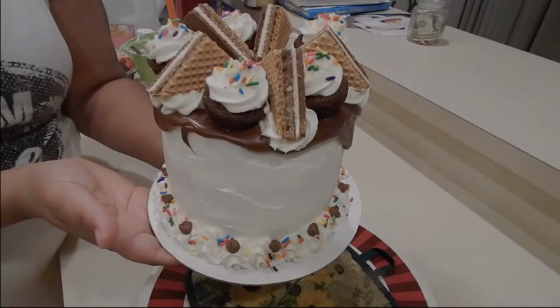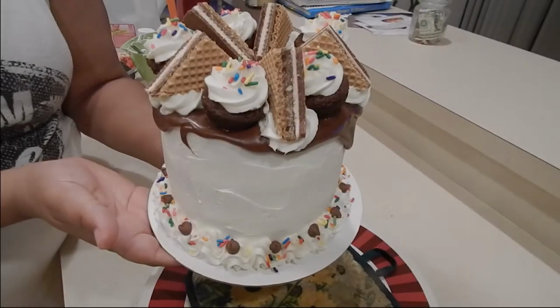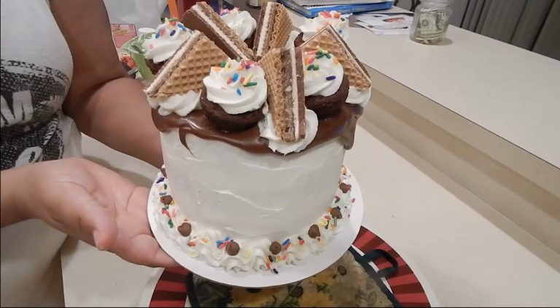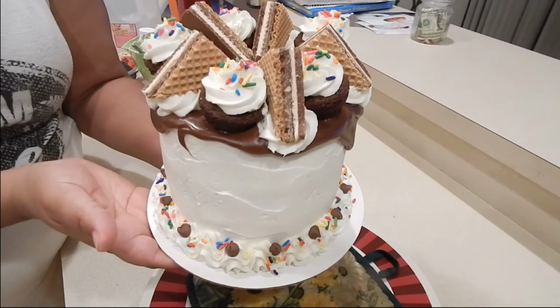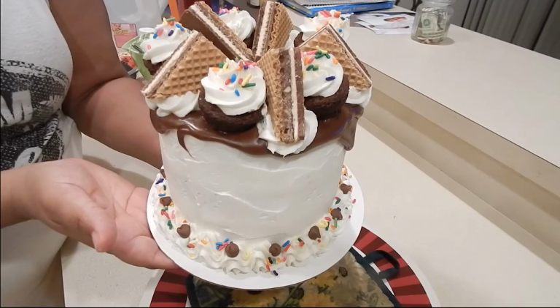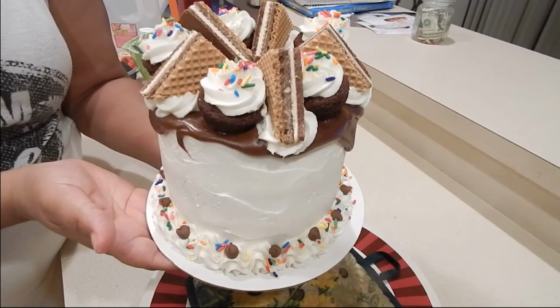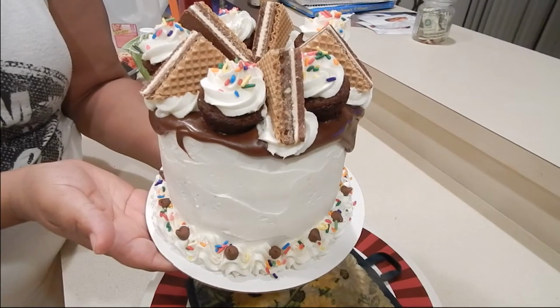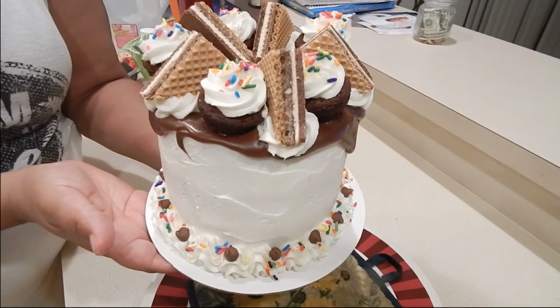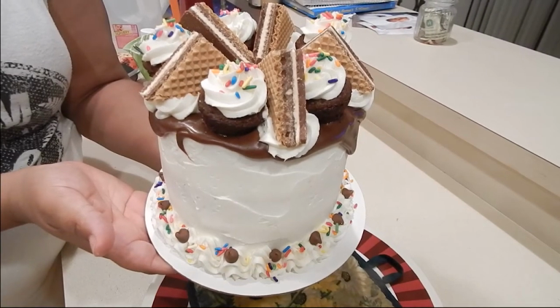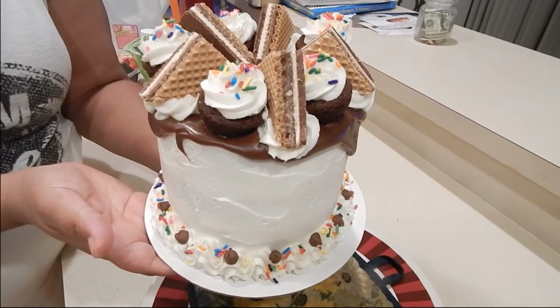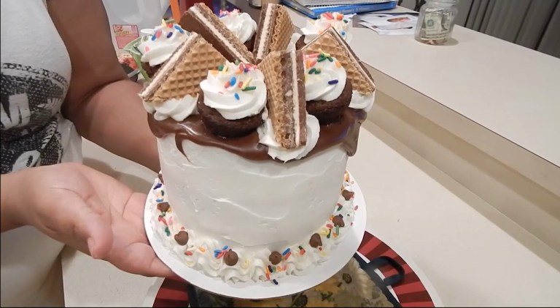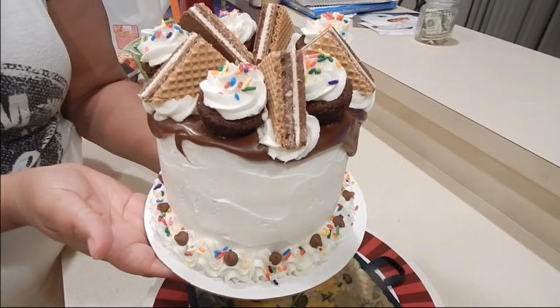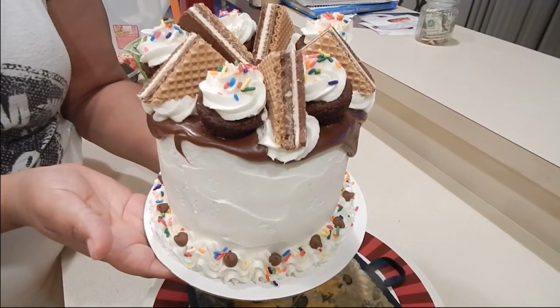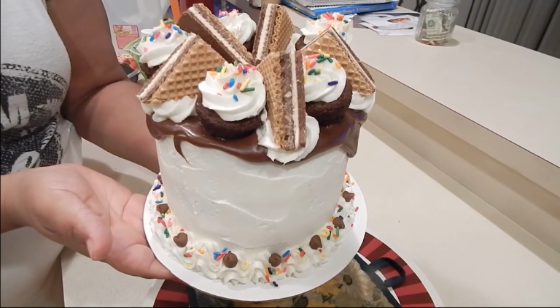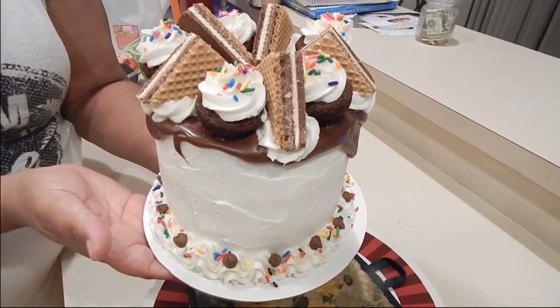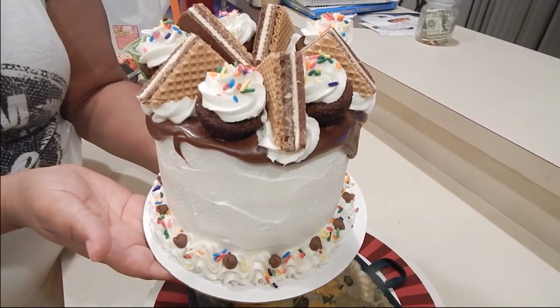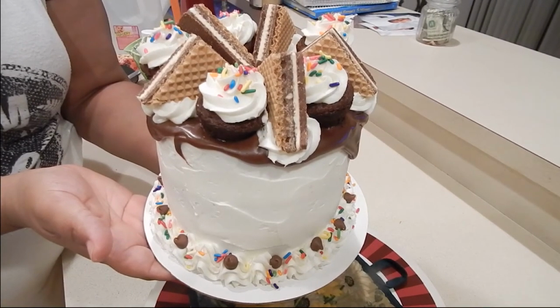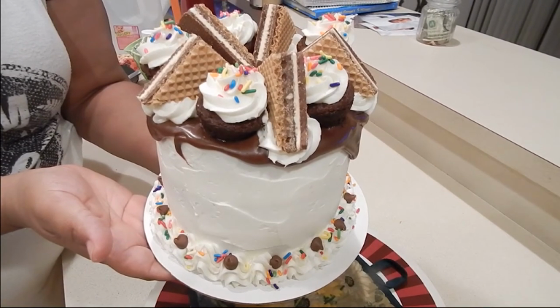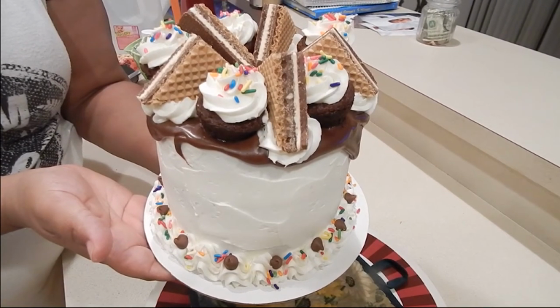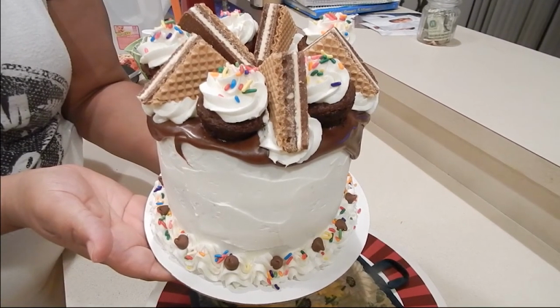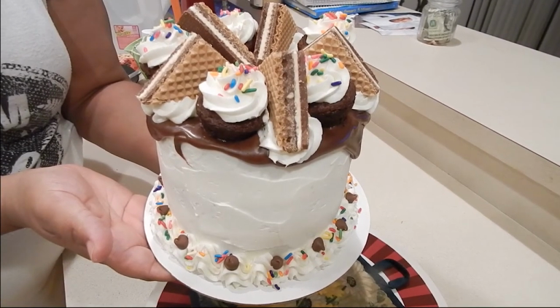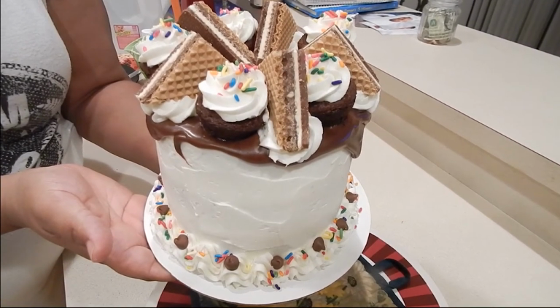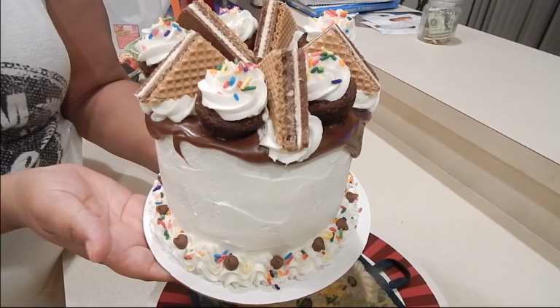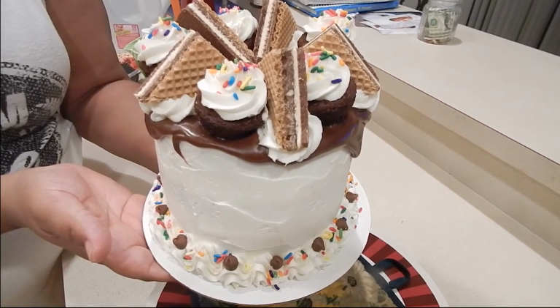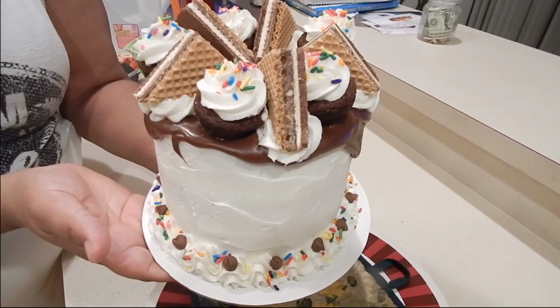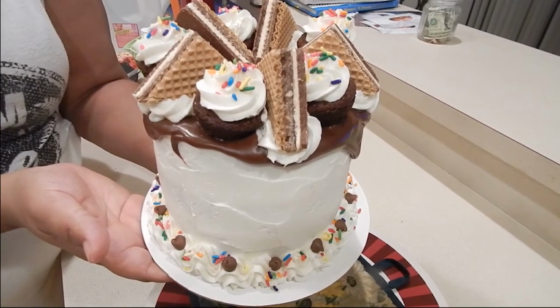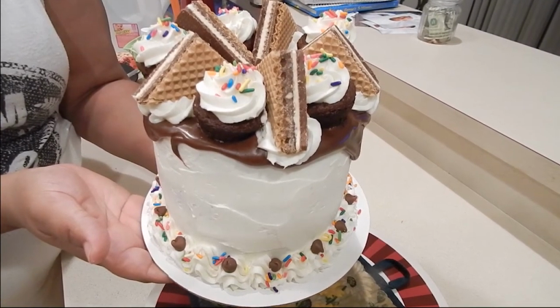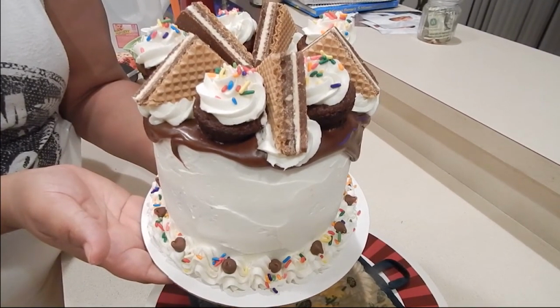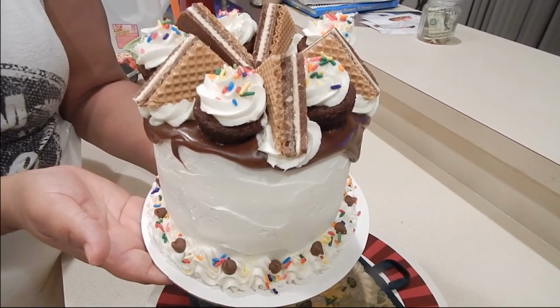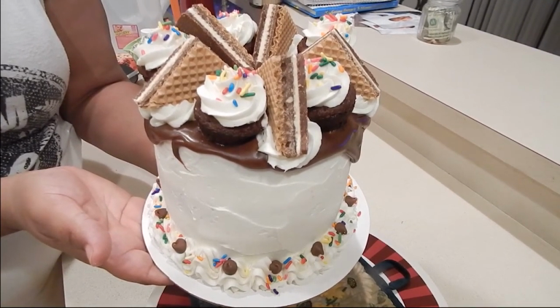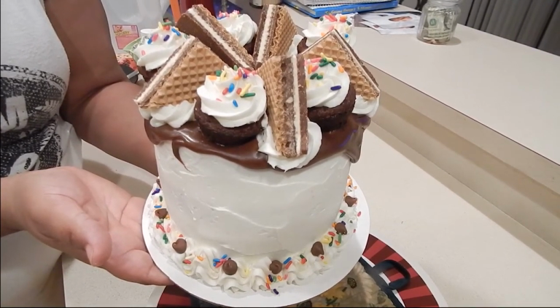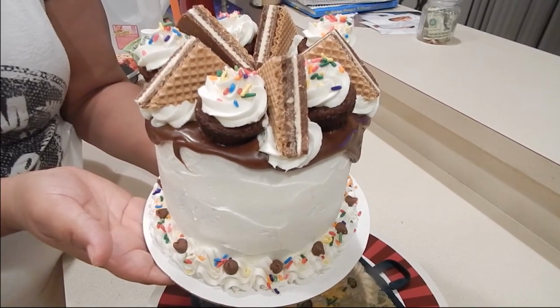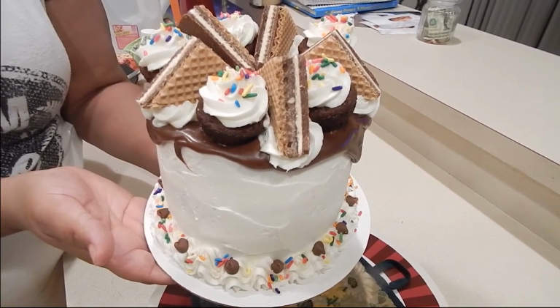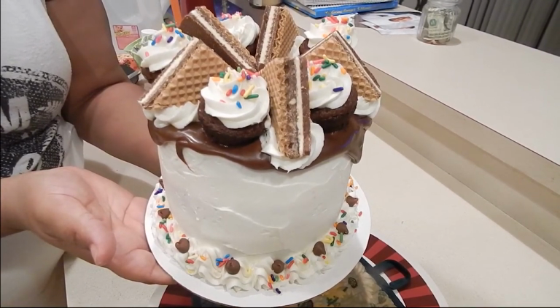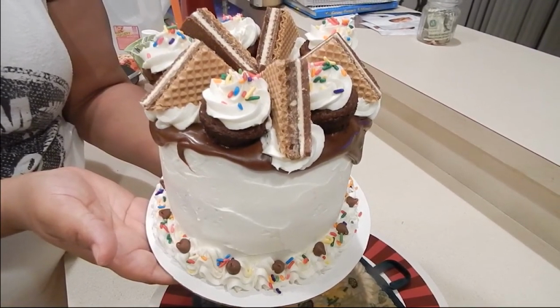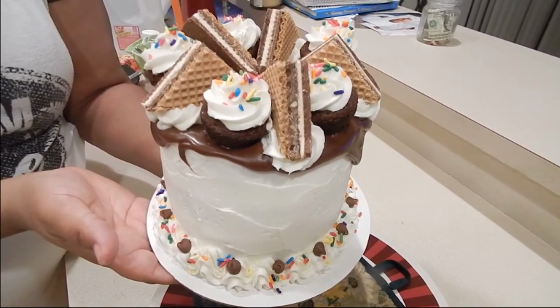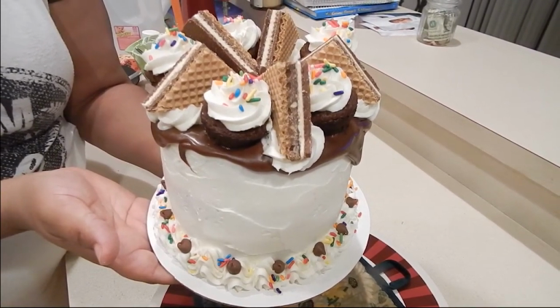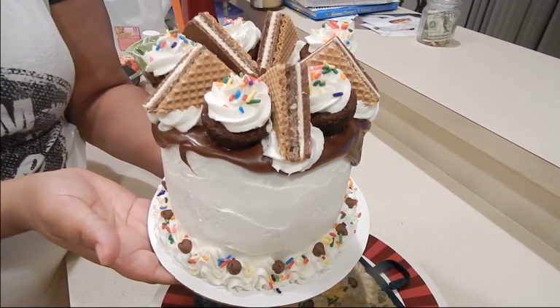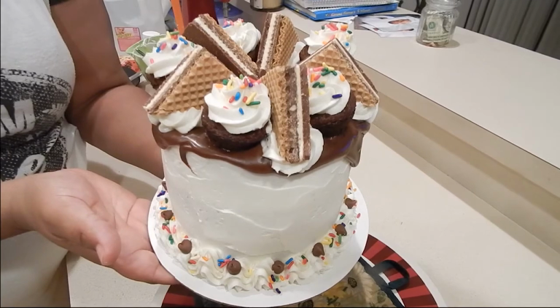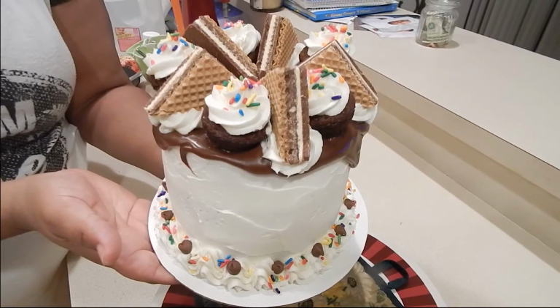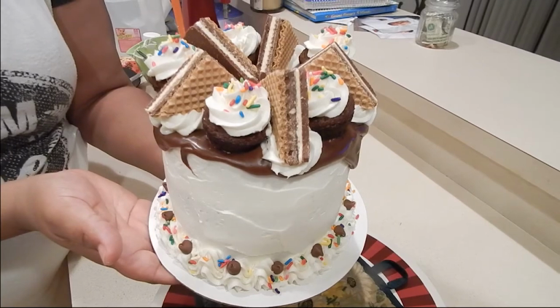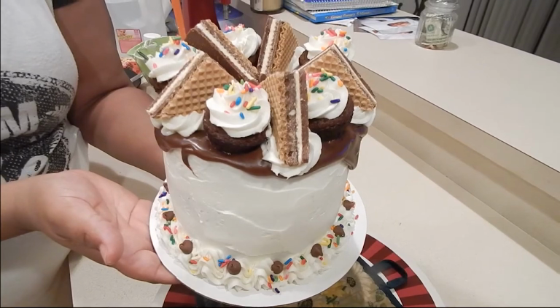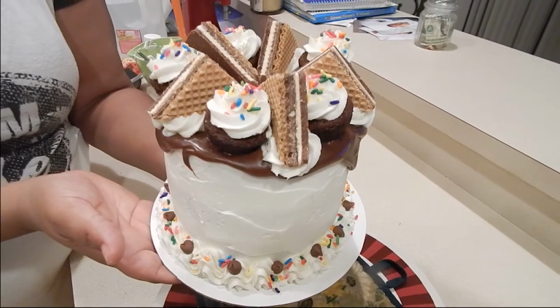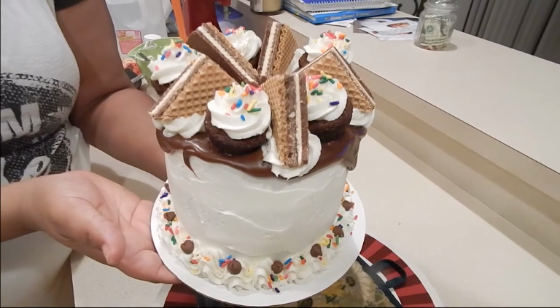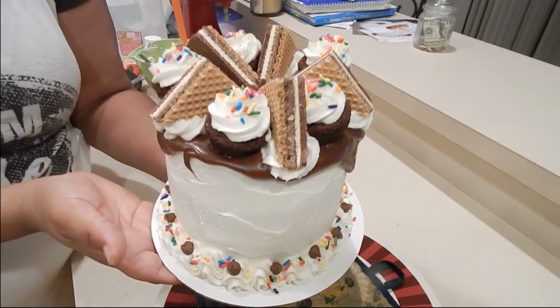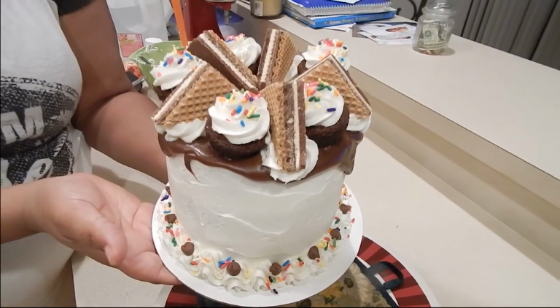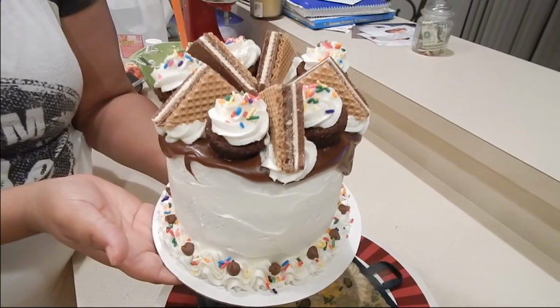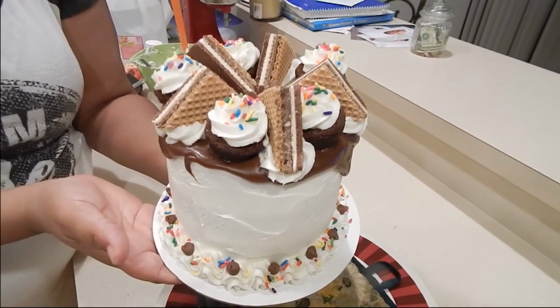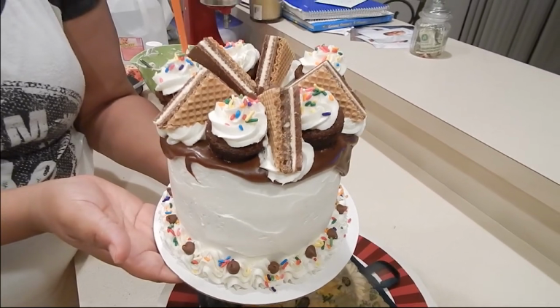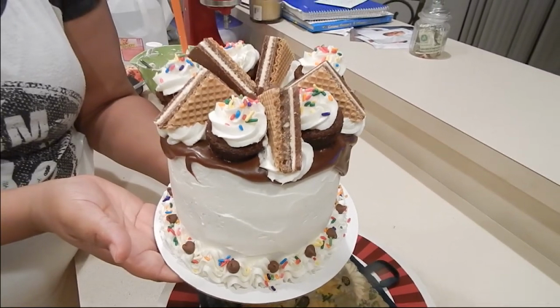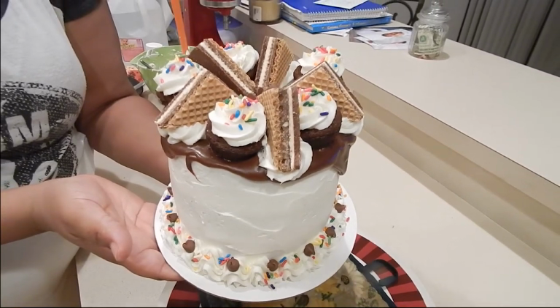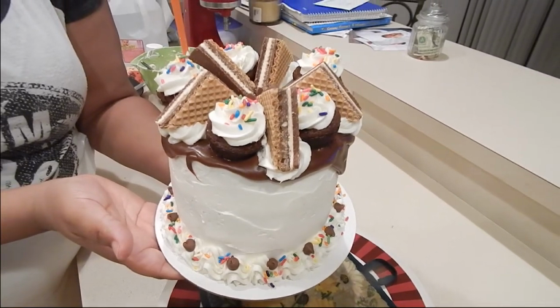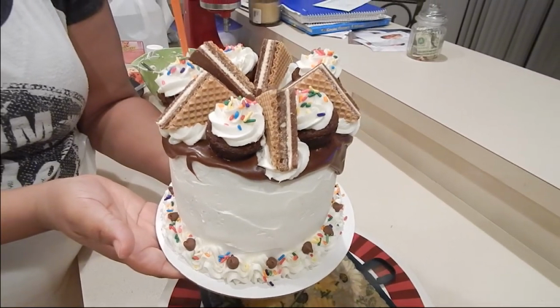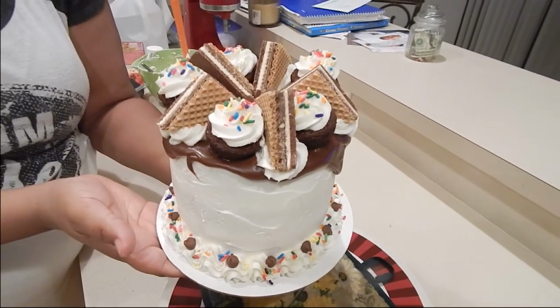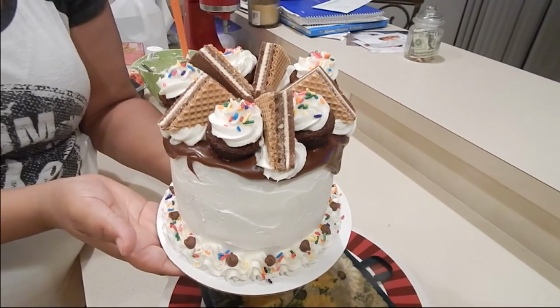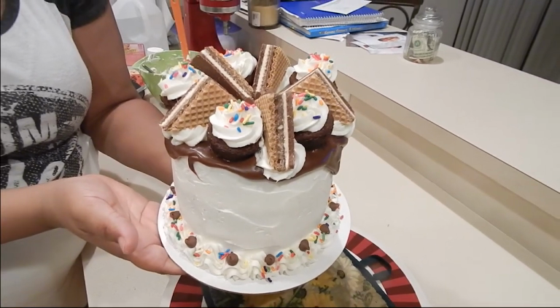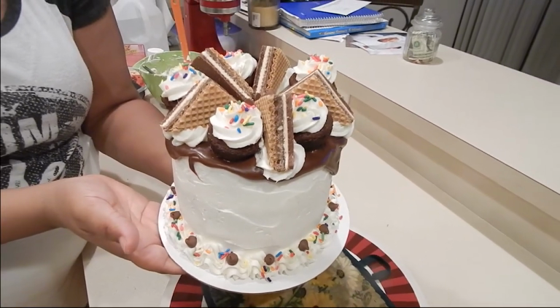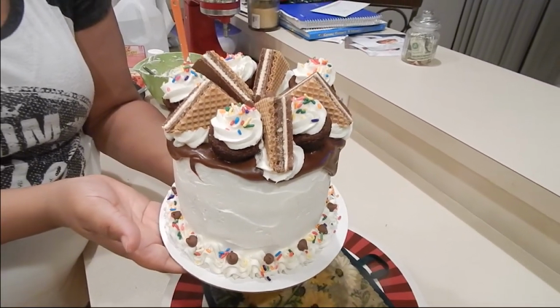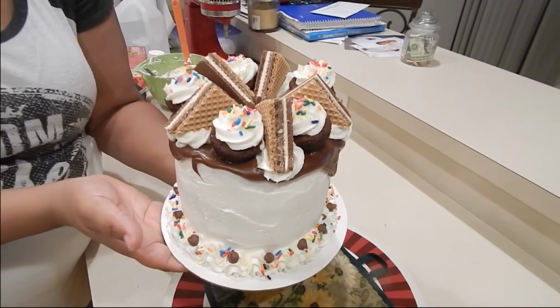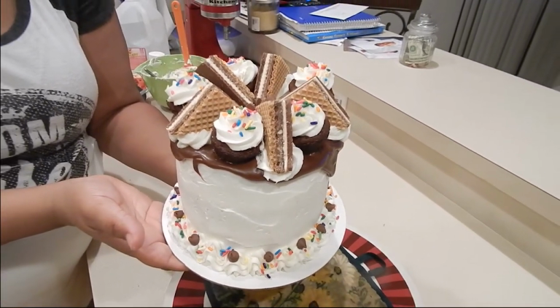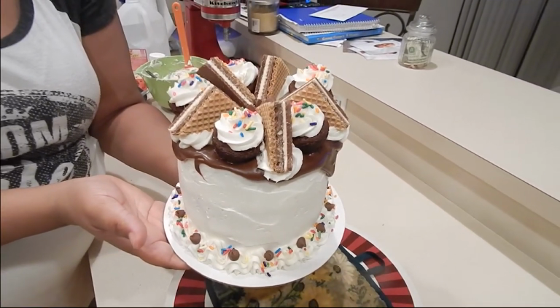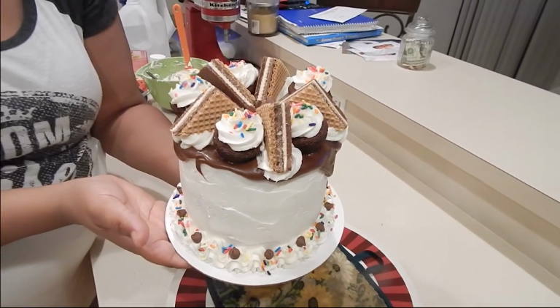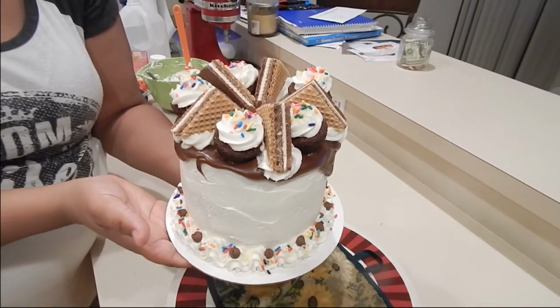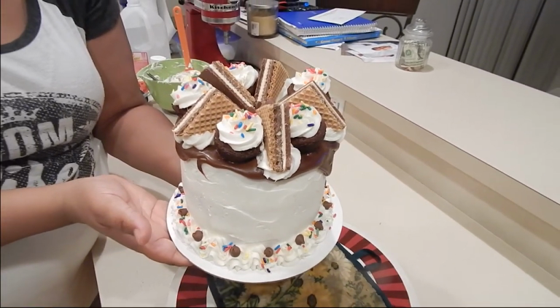Hello everyone and welcome to the Suite Life. Today we're going to be making a cookie sundae cake. Let's get started.